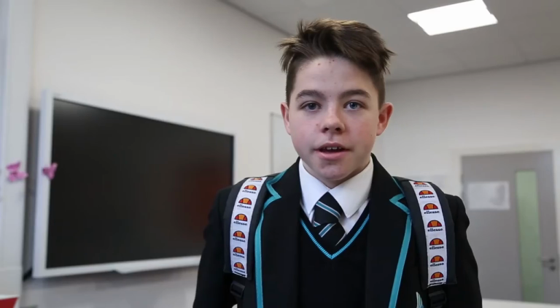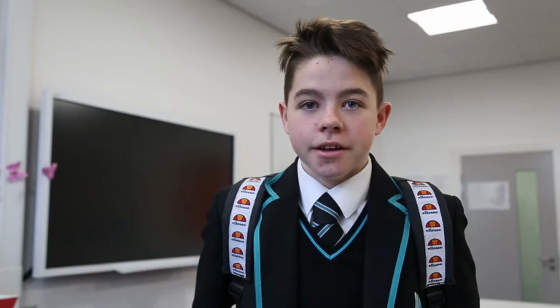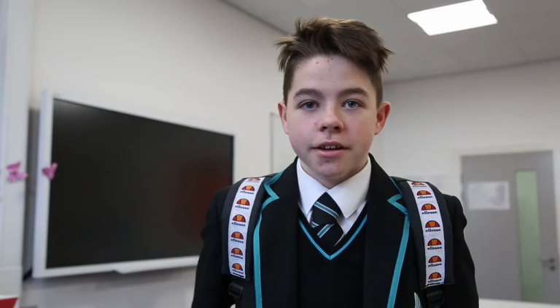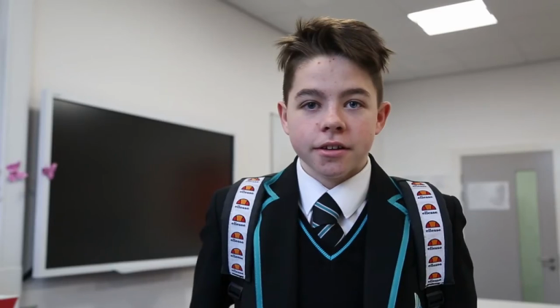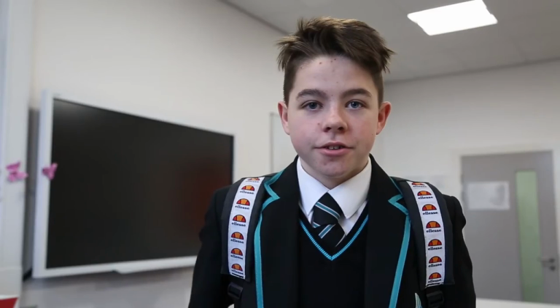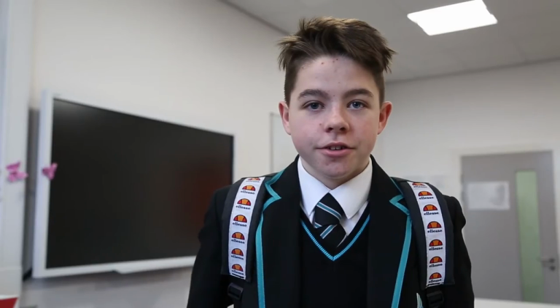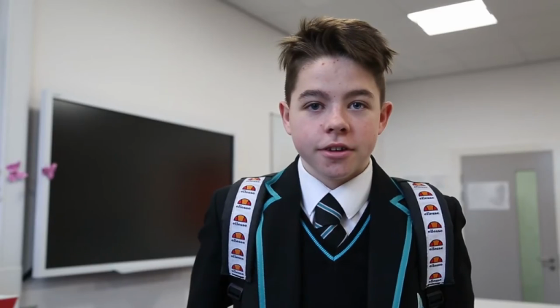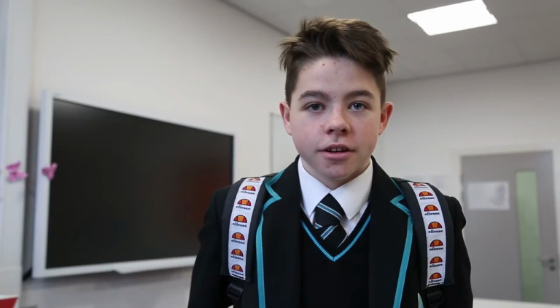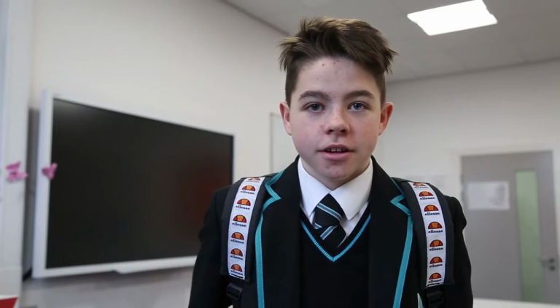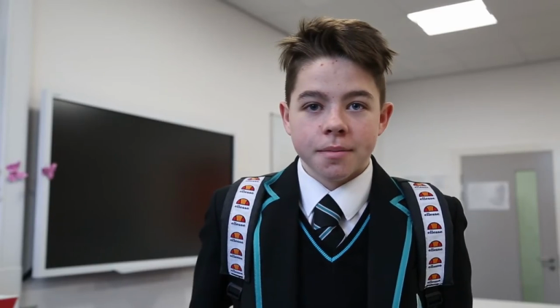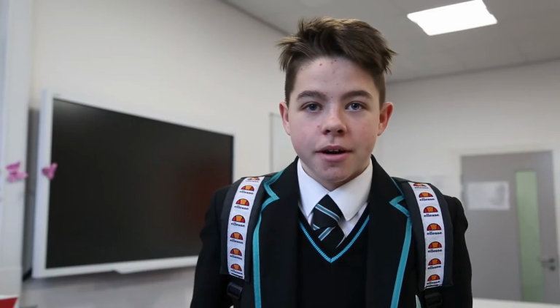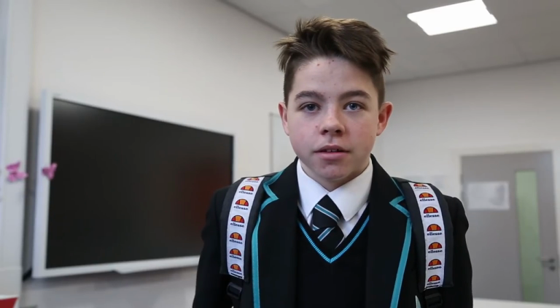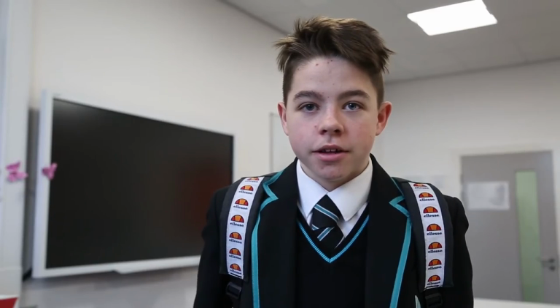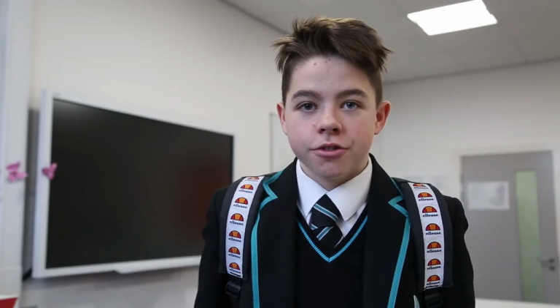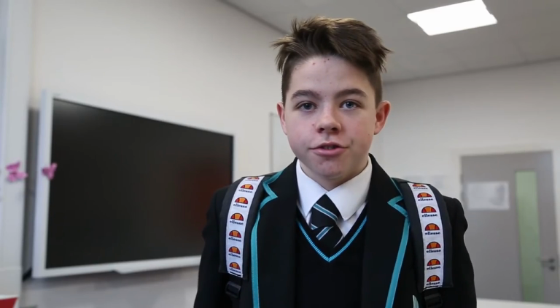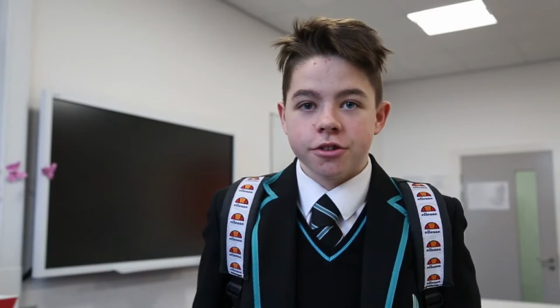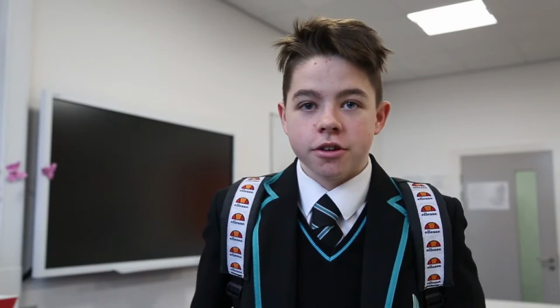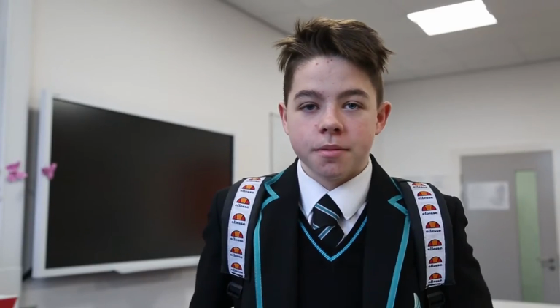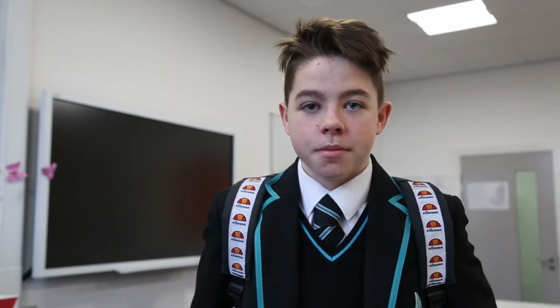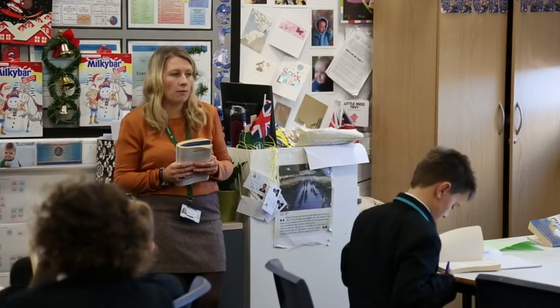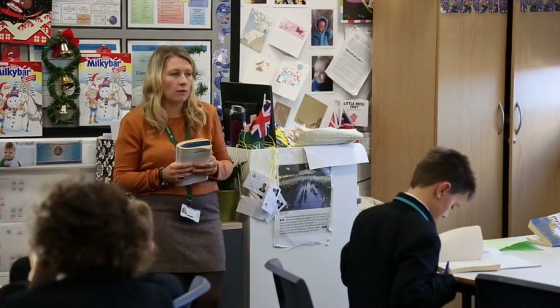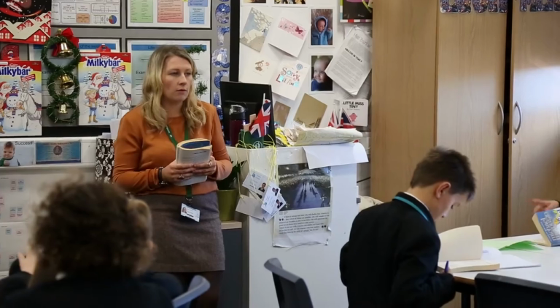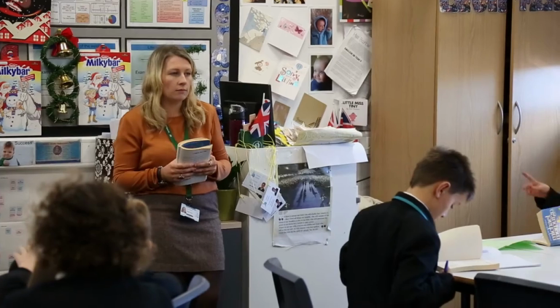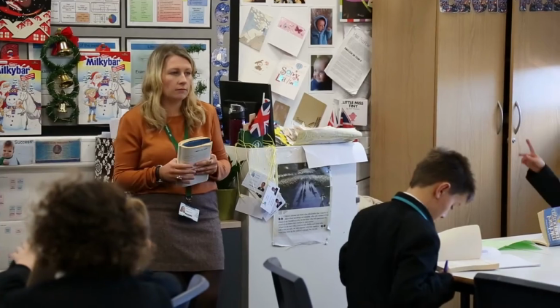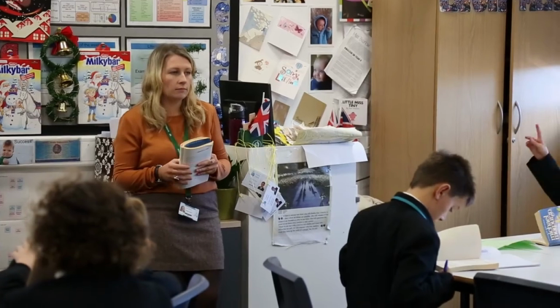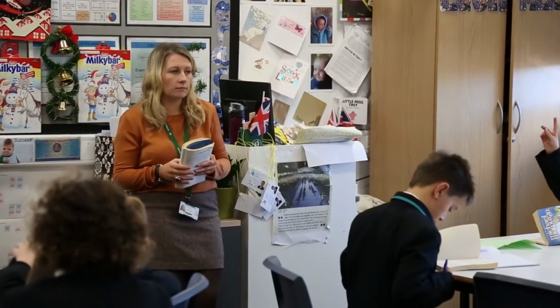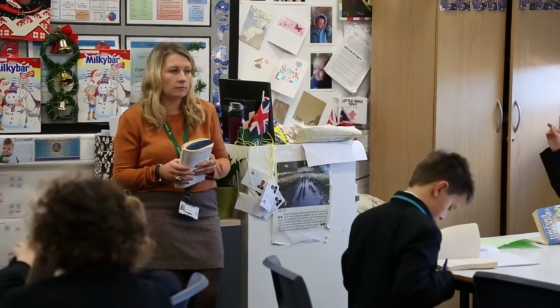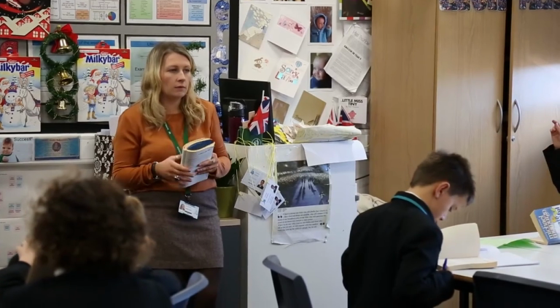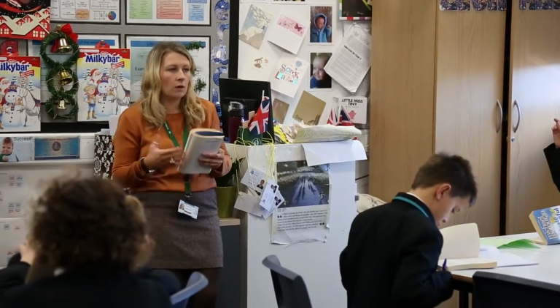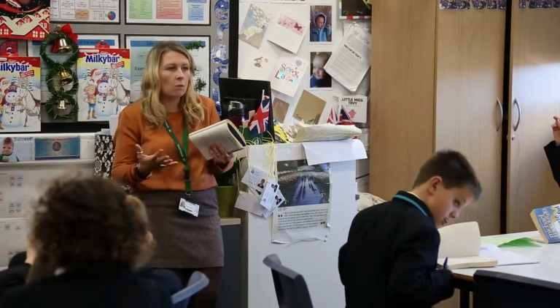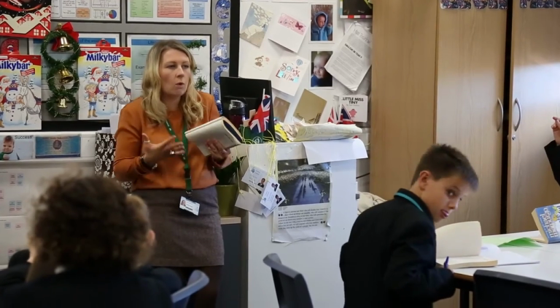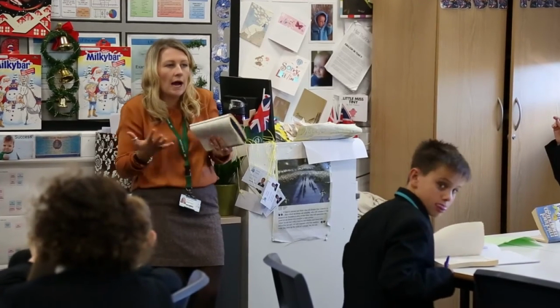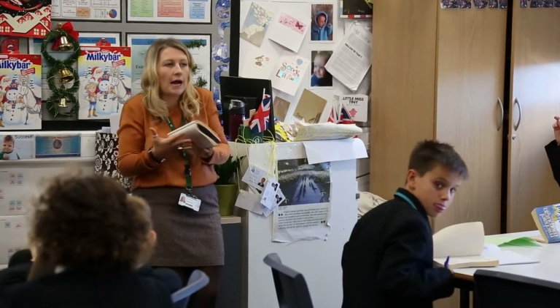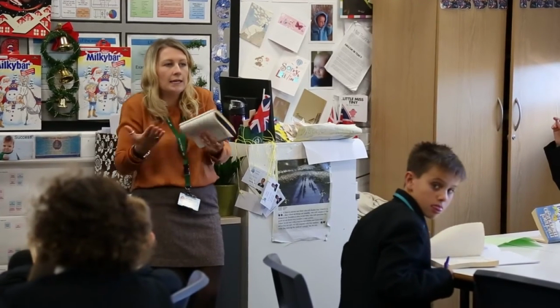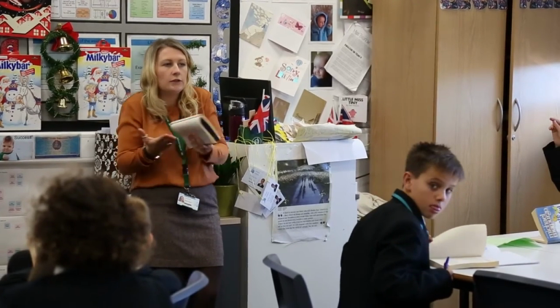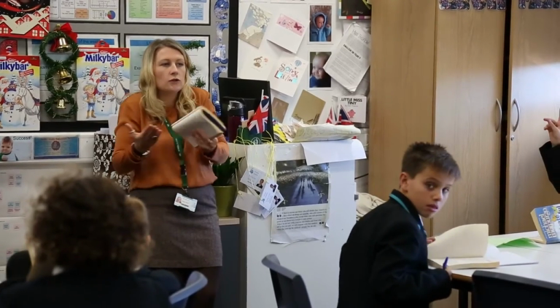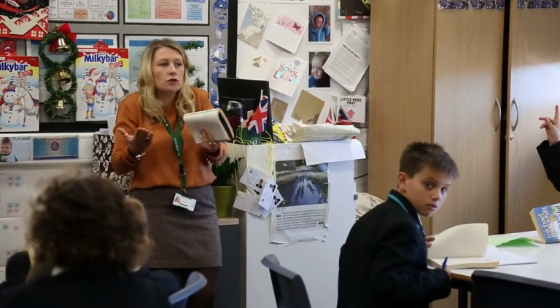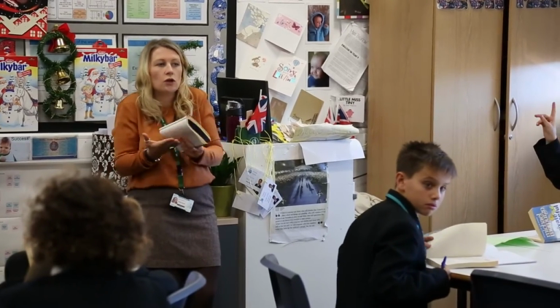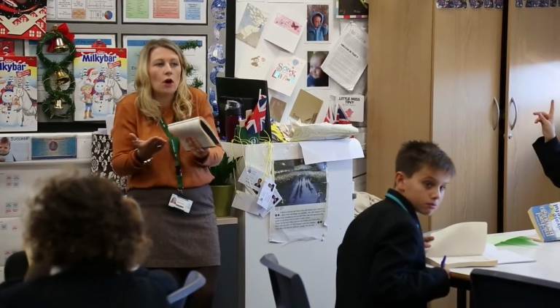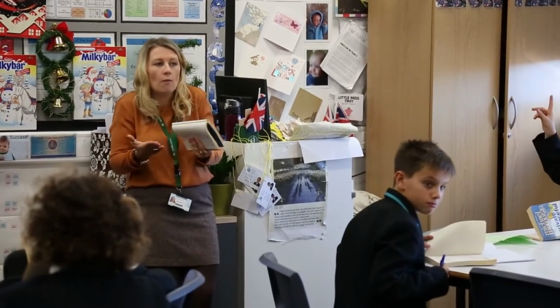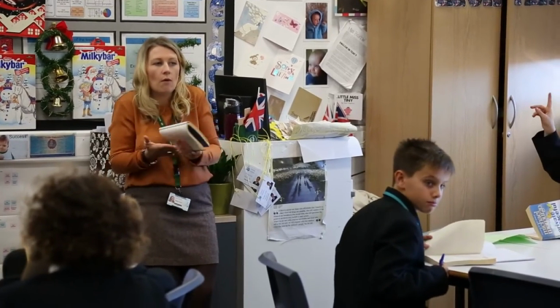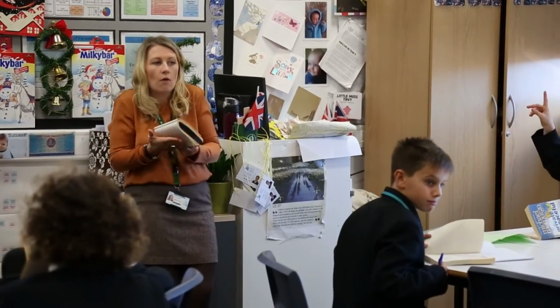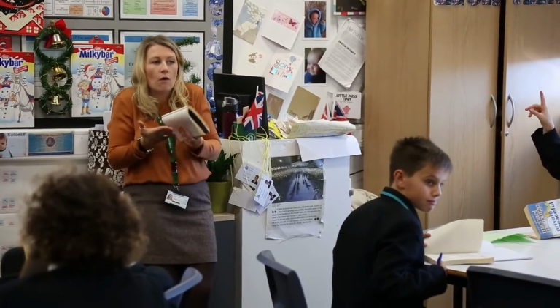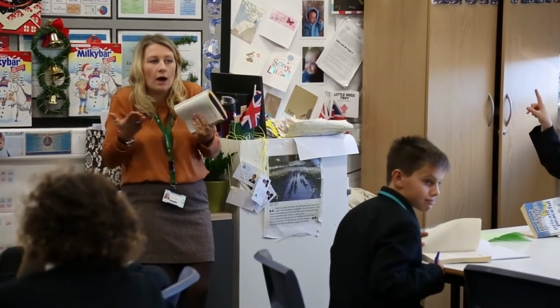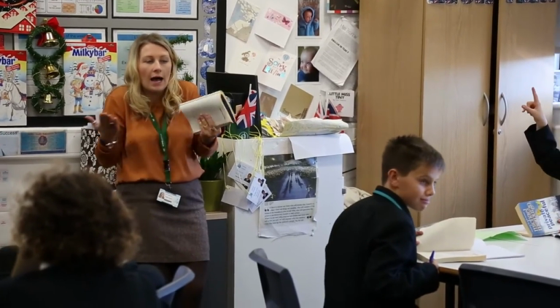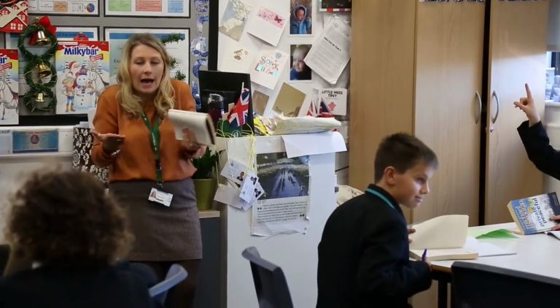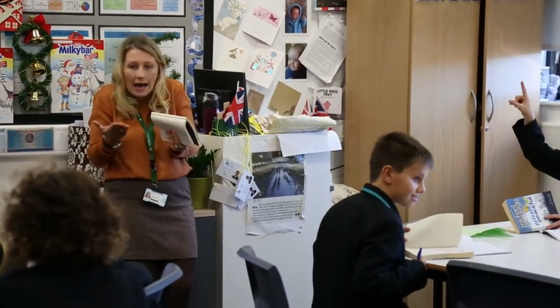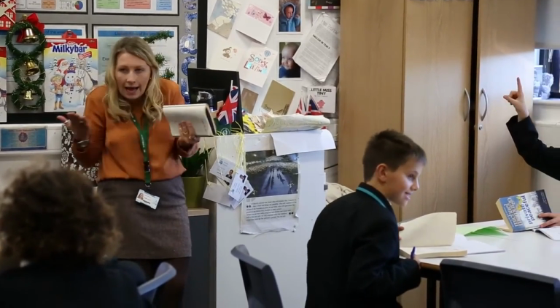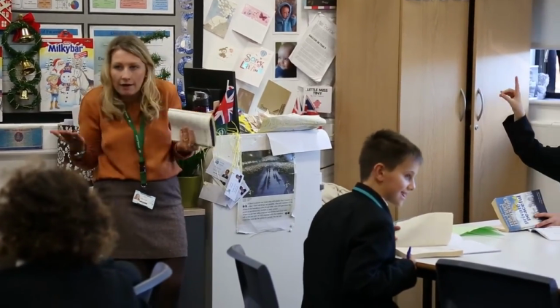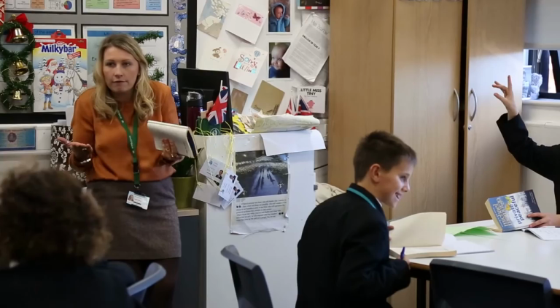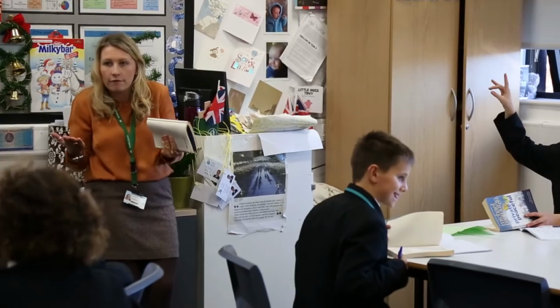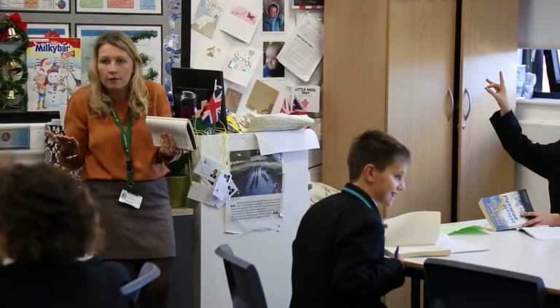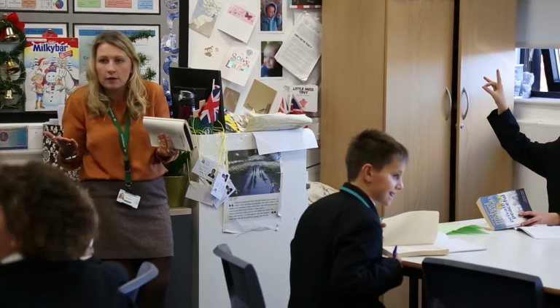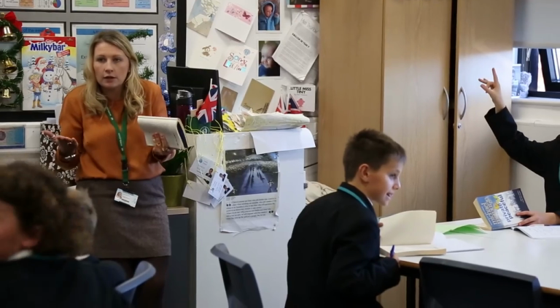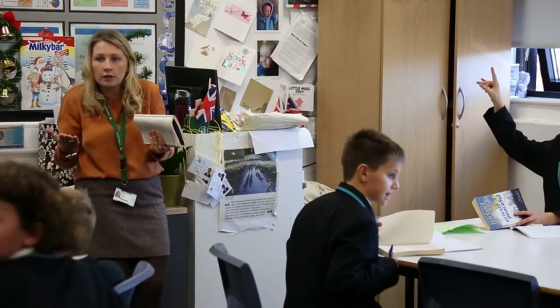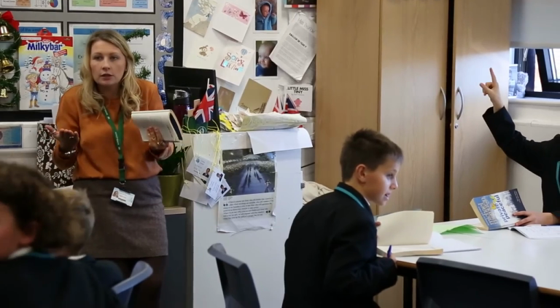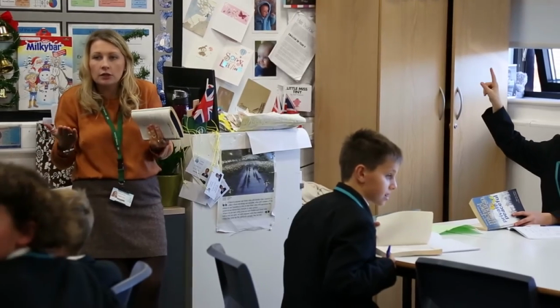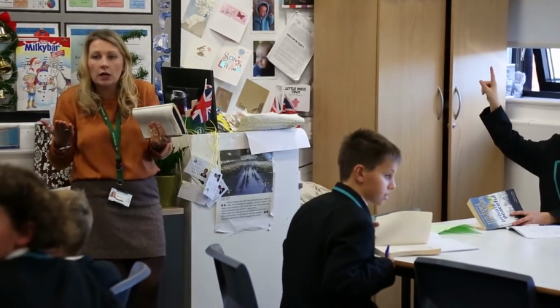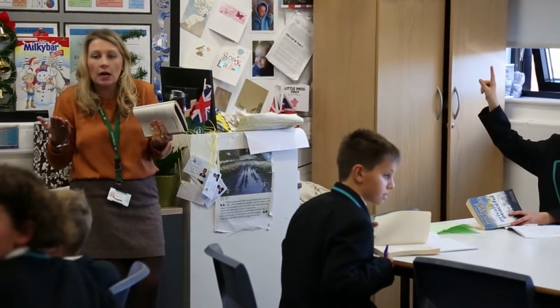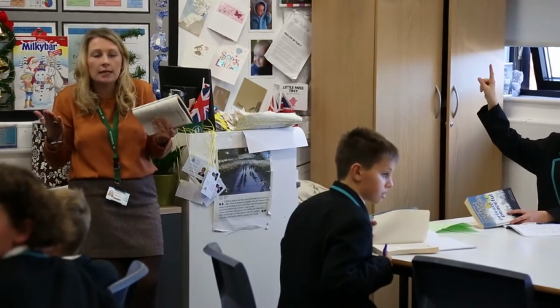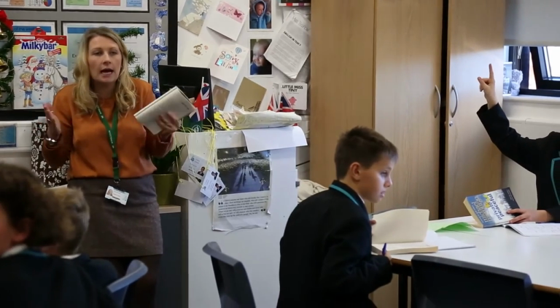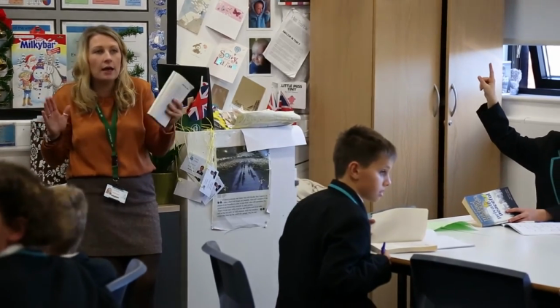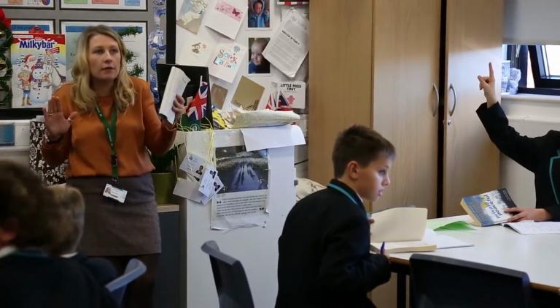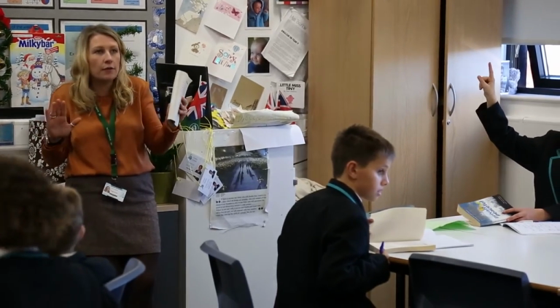In English you can learn about literature and poems. It's not too different from primary school, so you can get easily engaged in the learning.